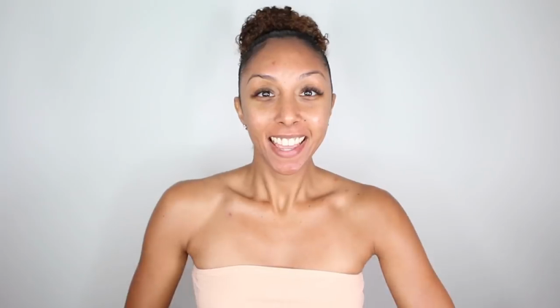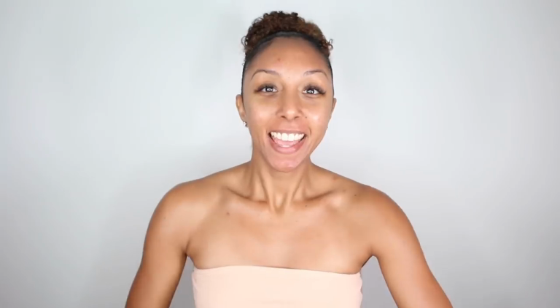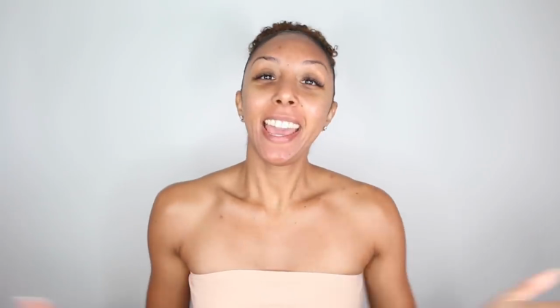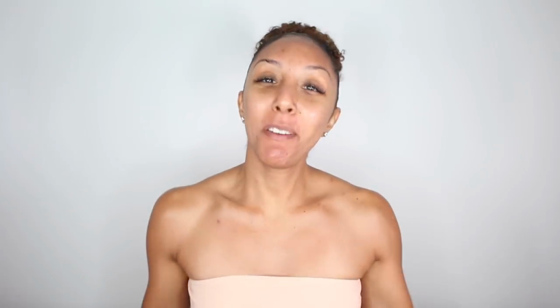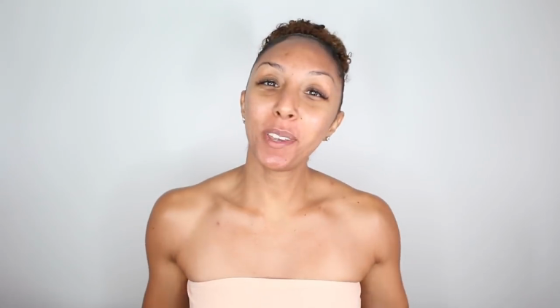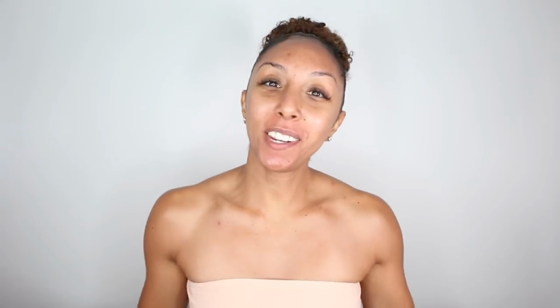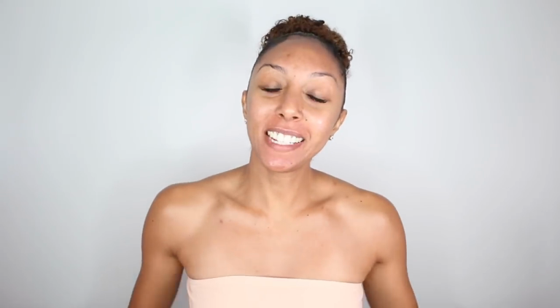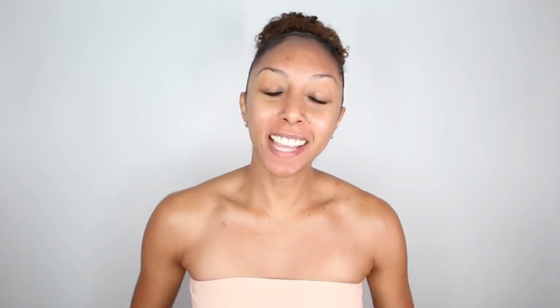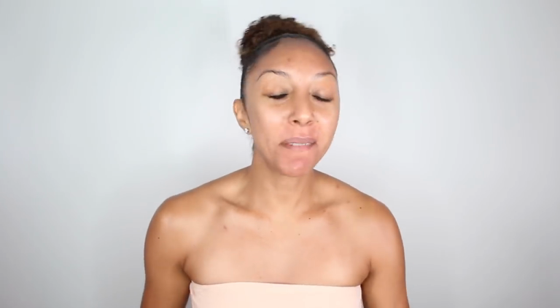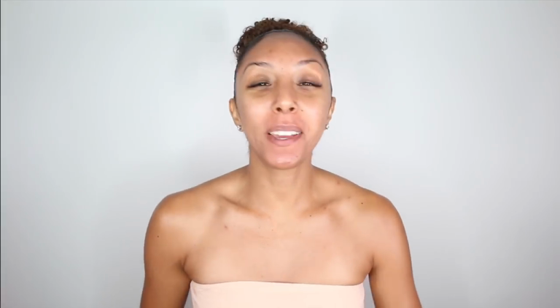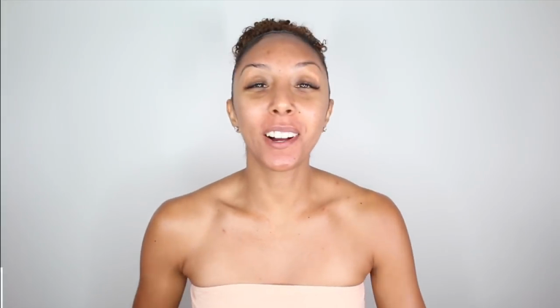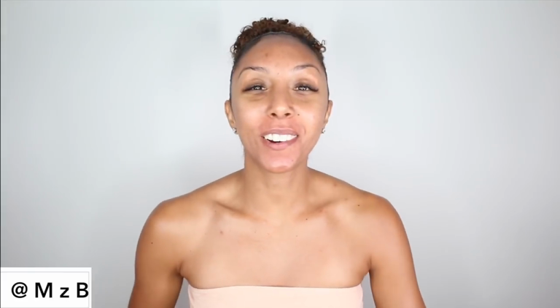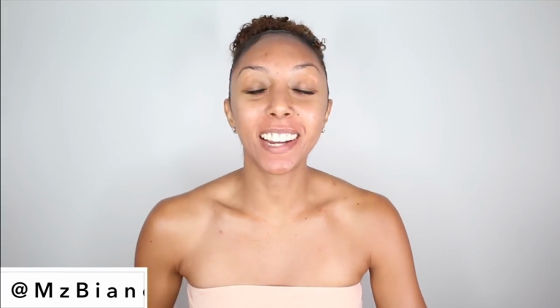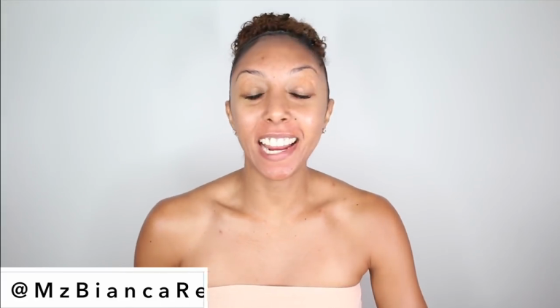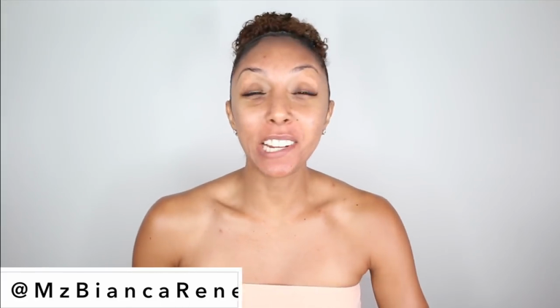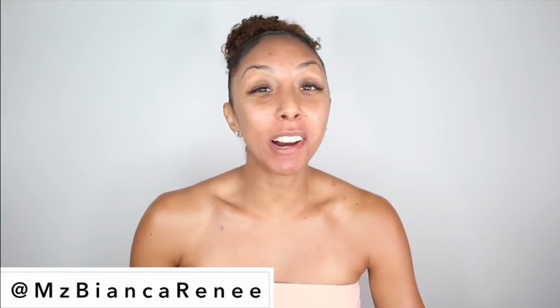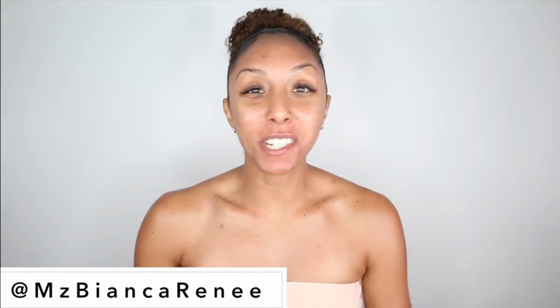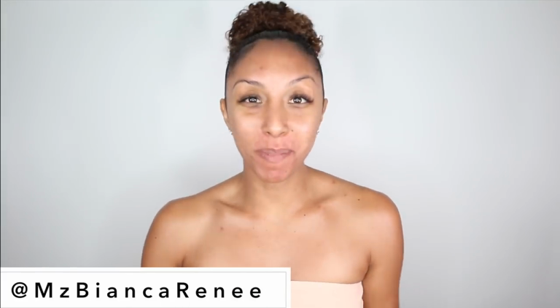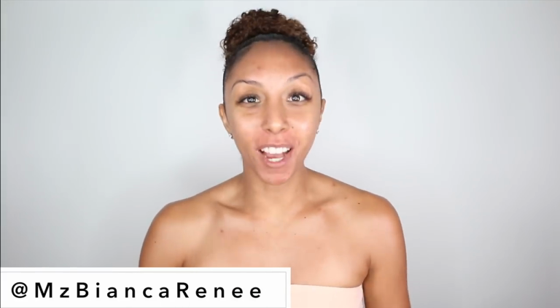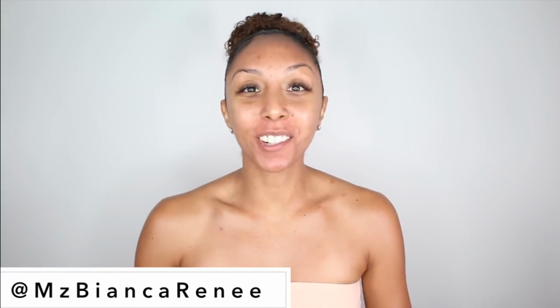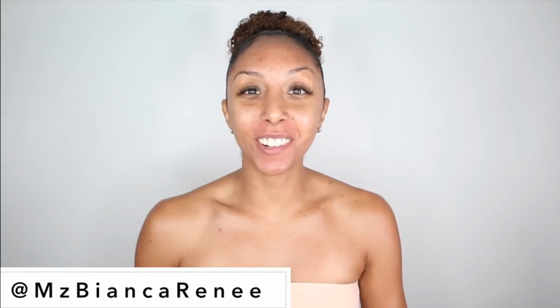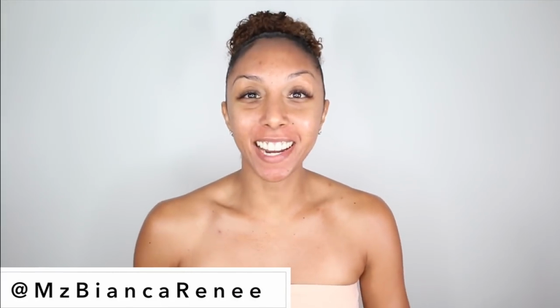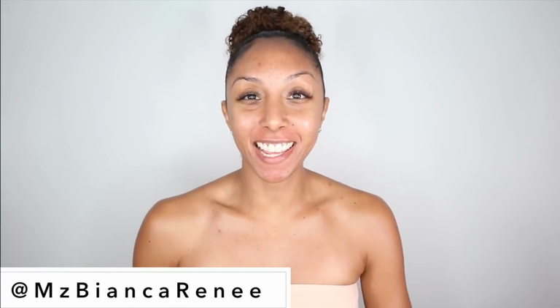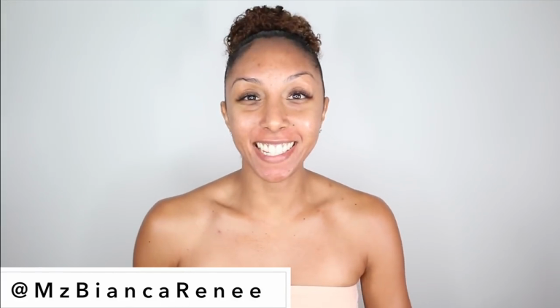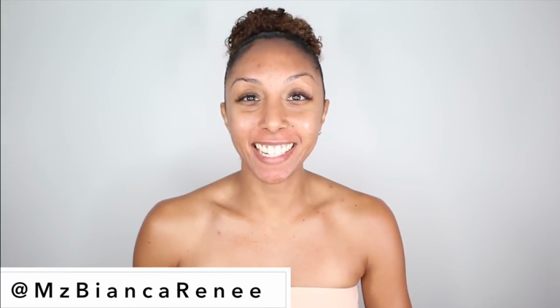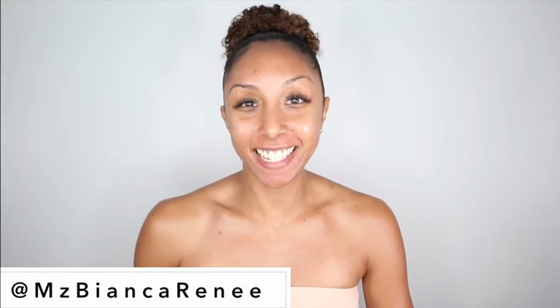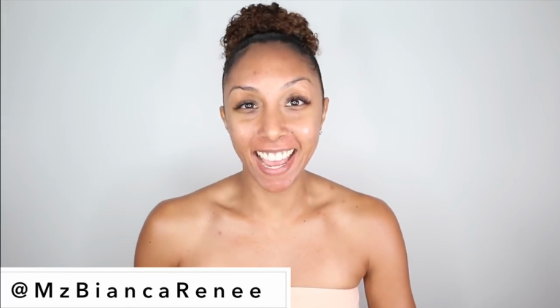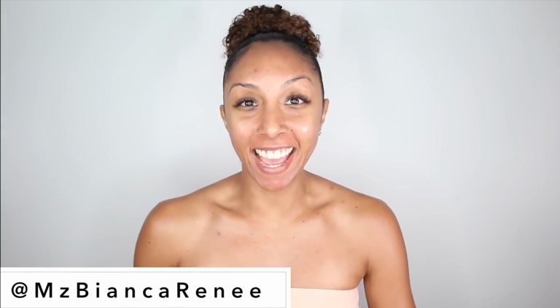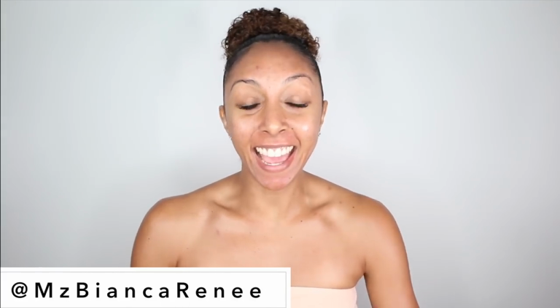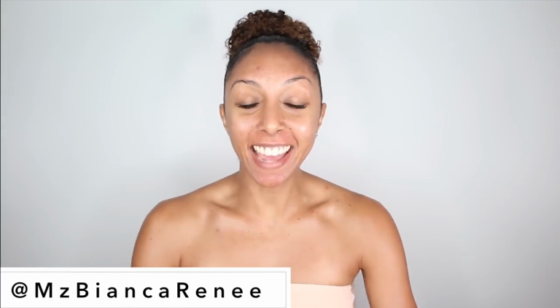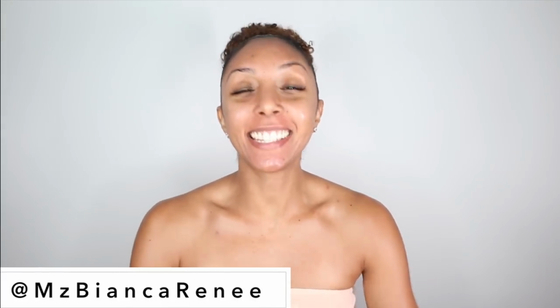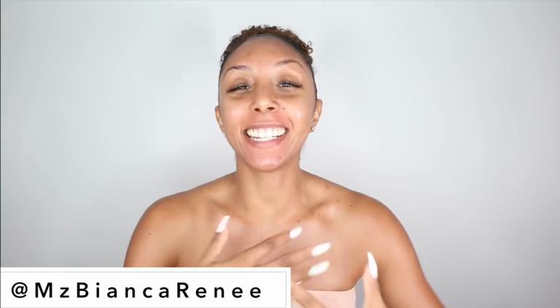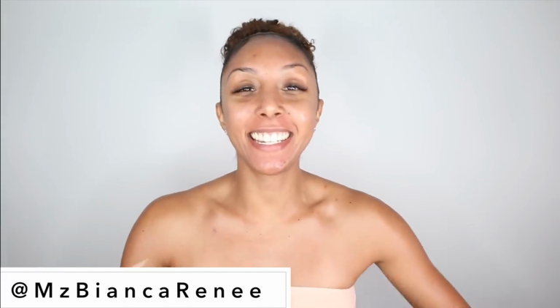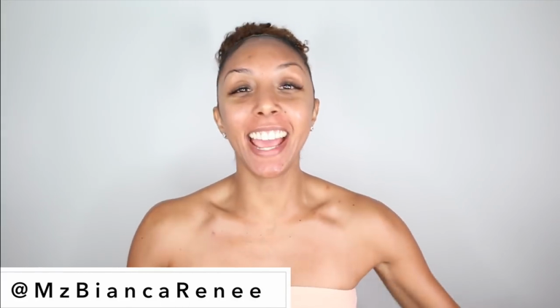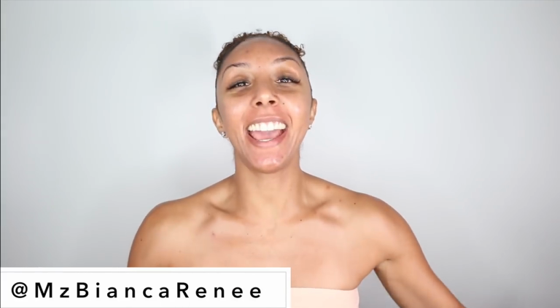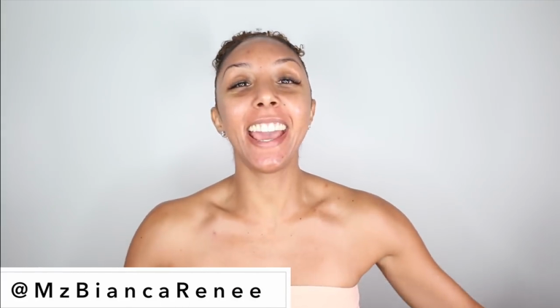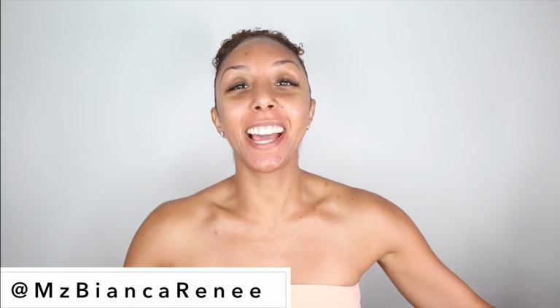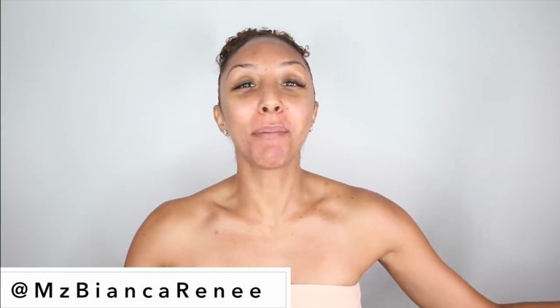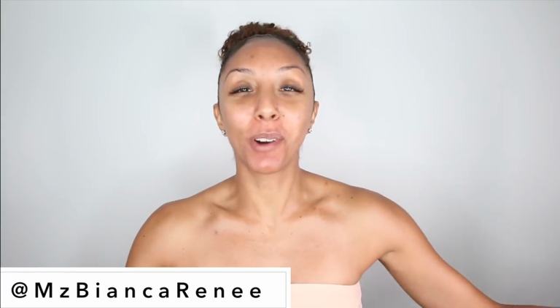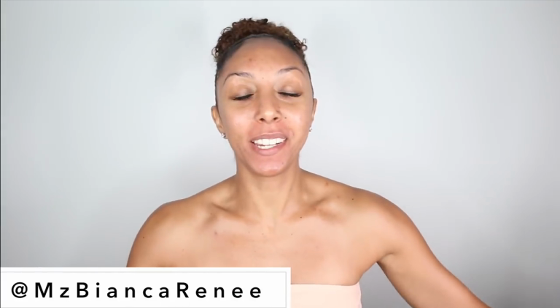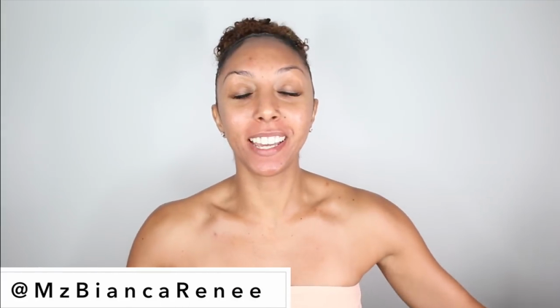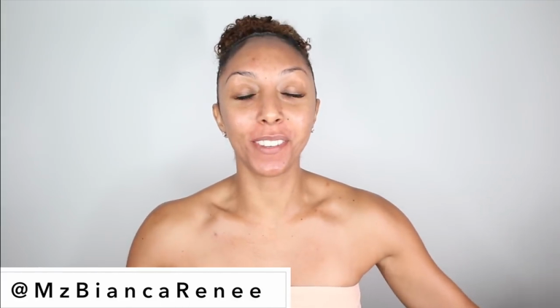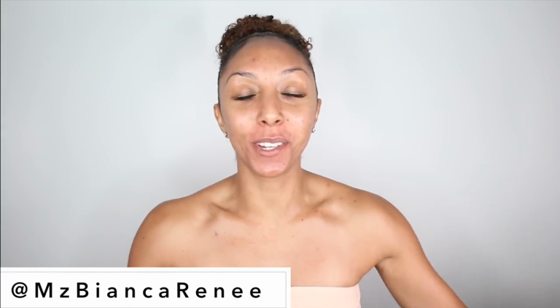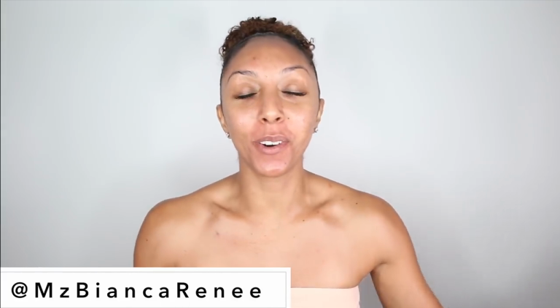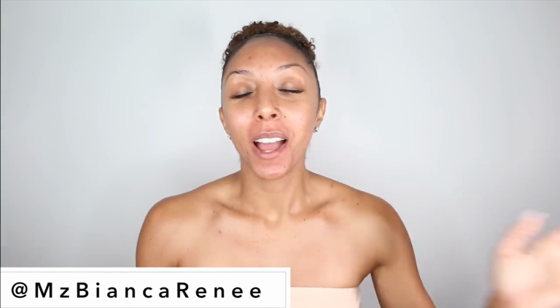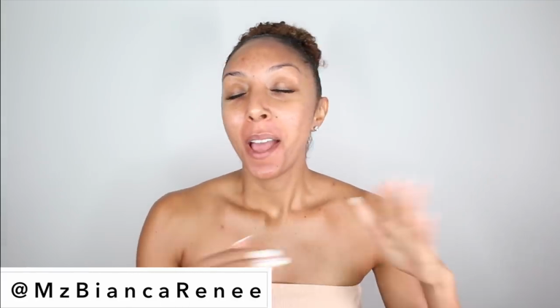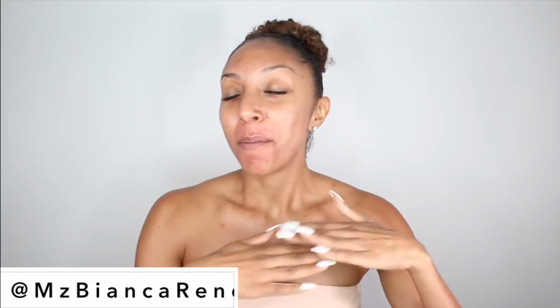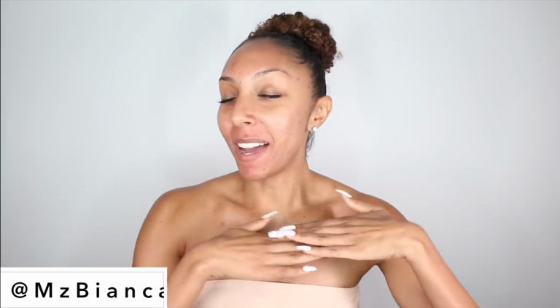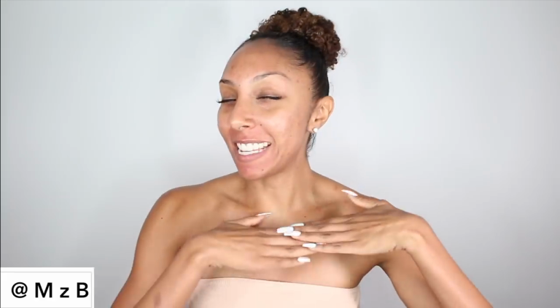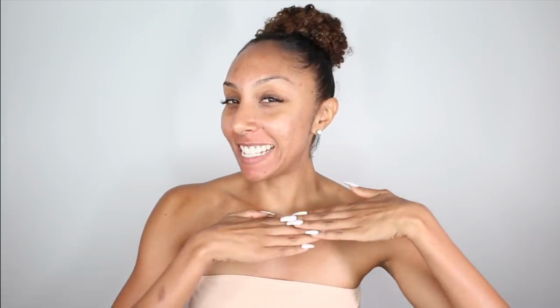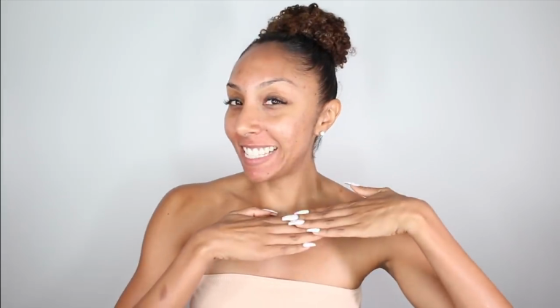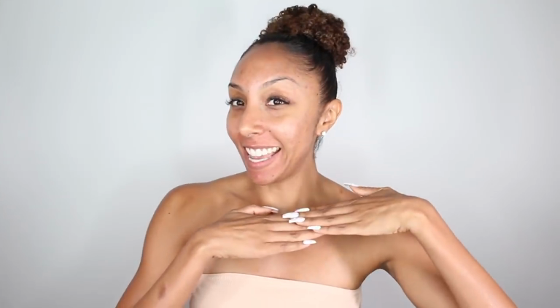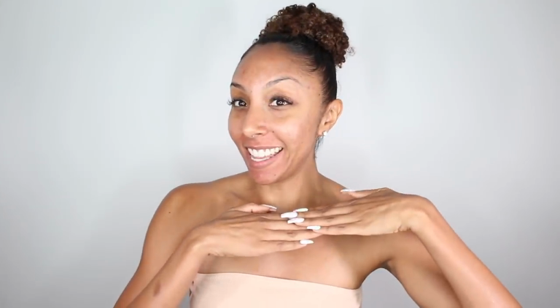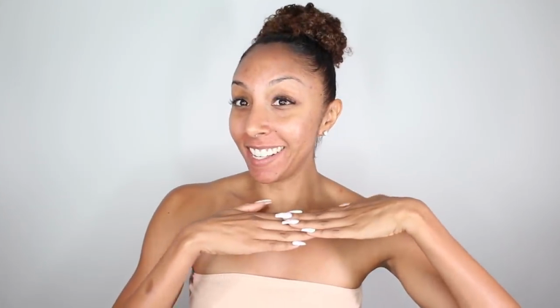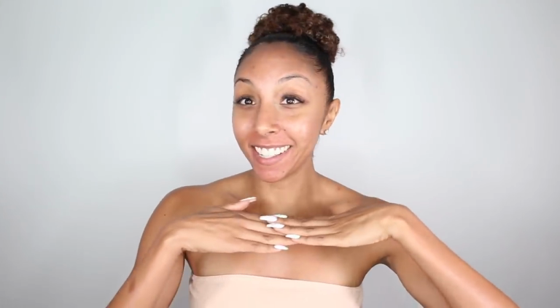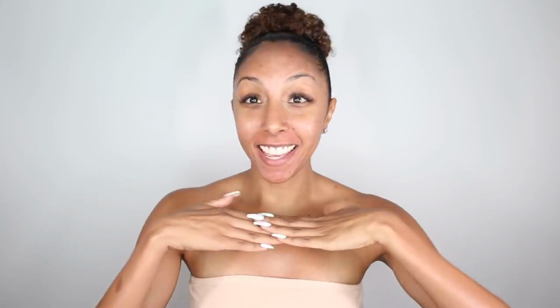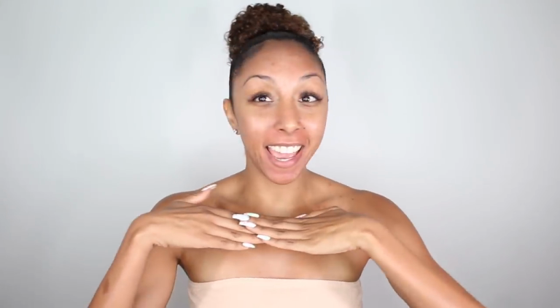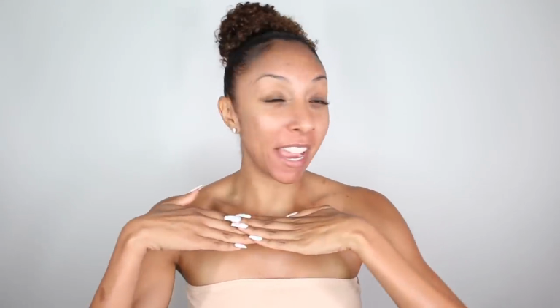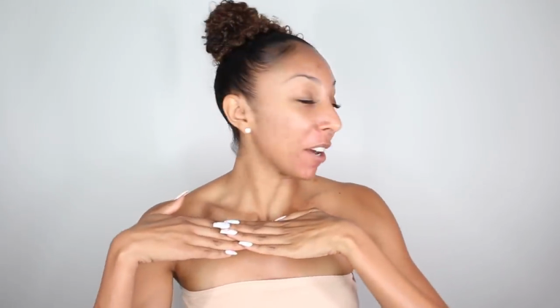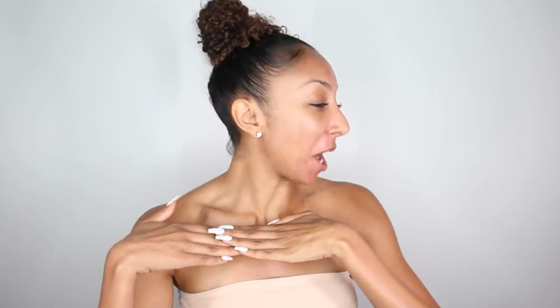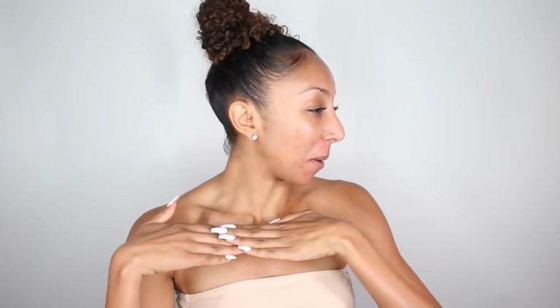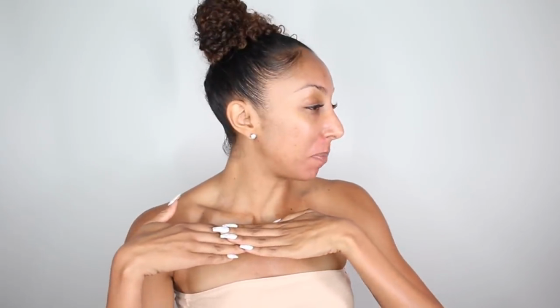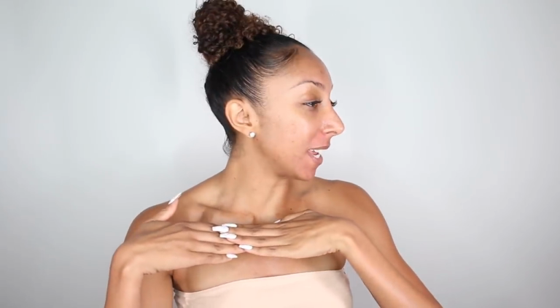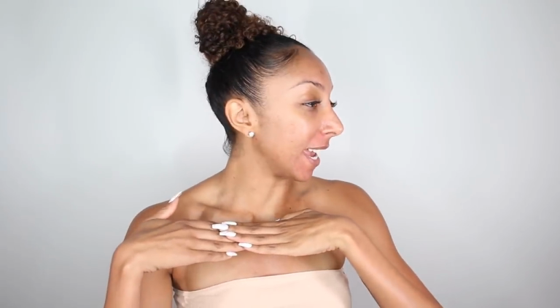Hey beauties, I'm Bianca Renee and you're watching Bianca Renee Today. Today I'm going to give you my skincare update.